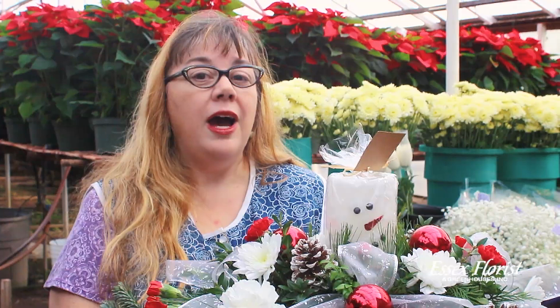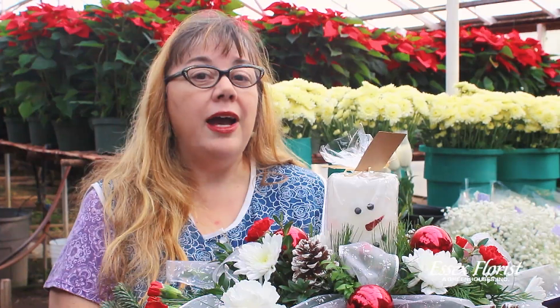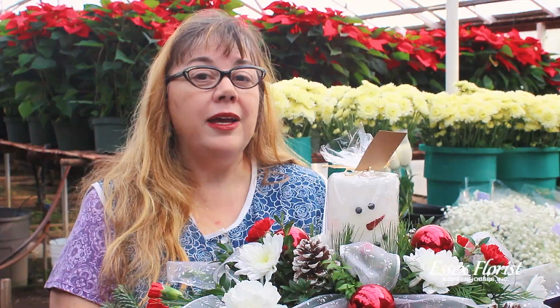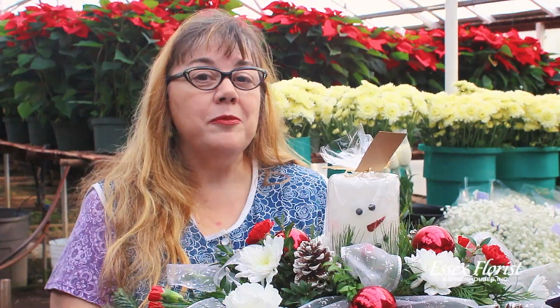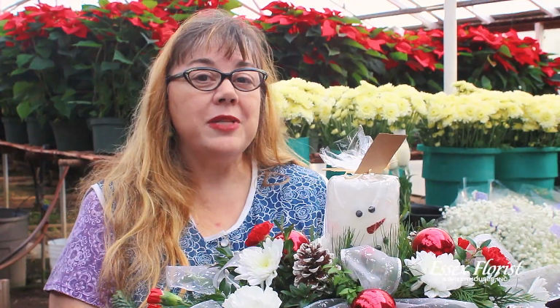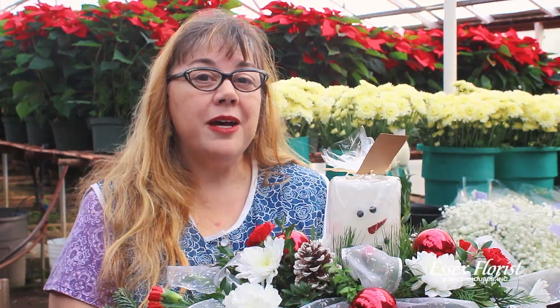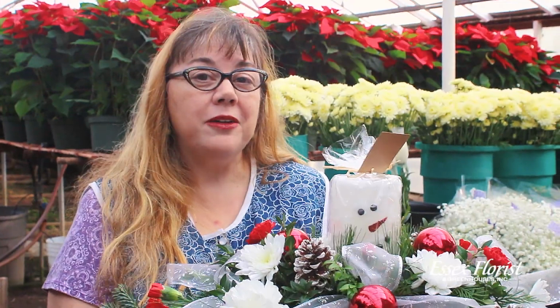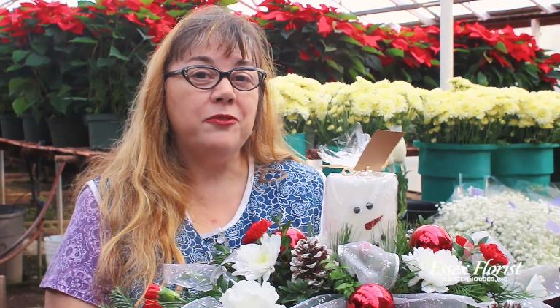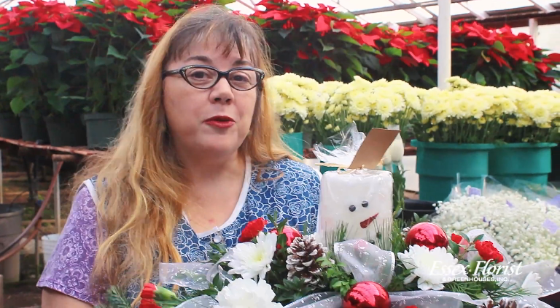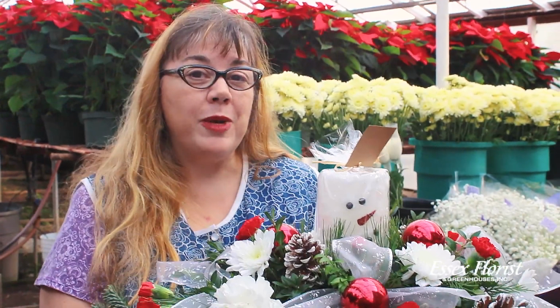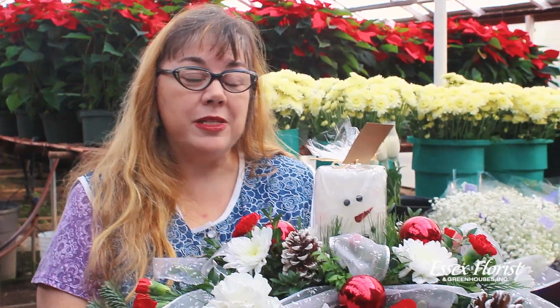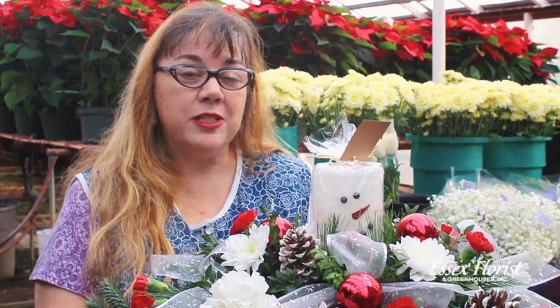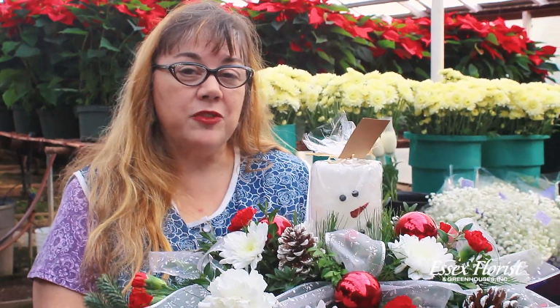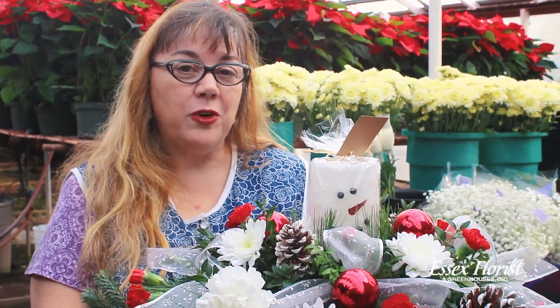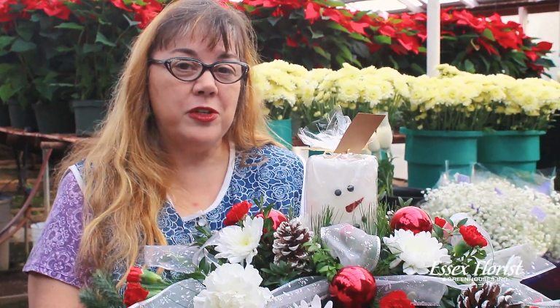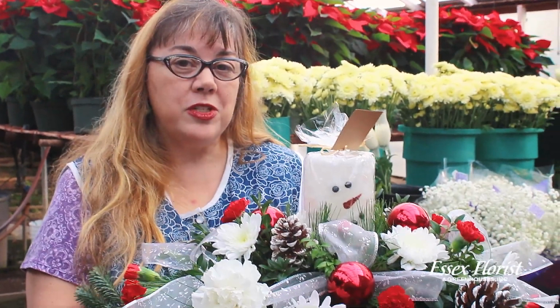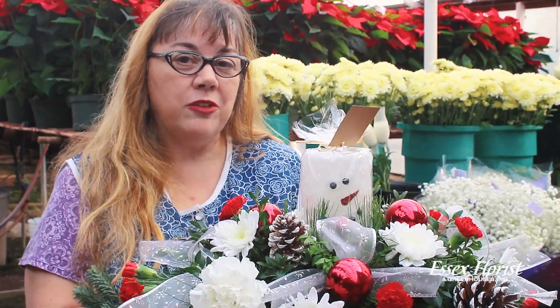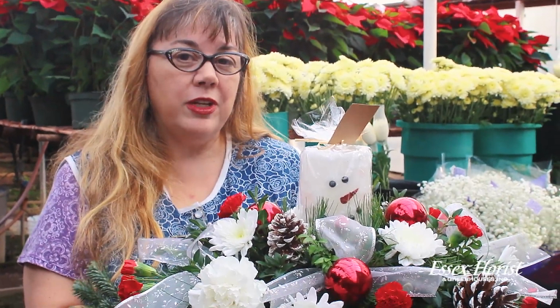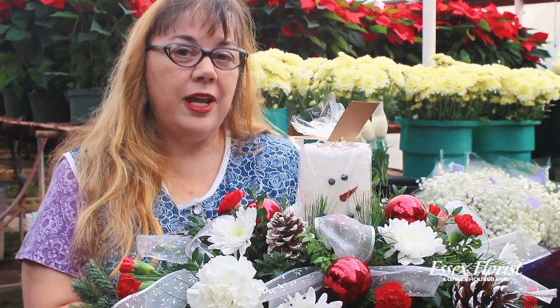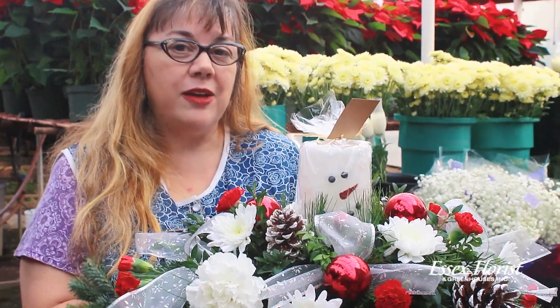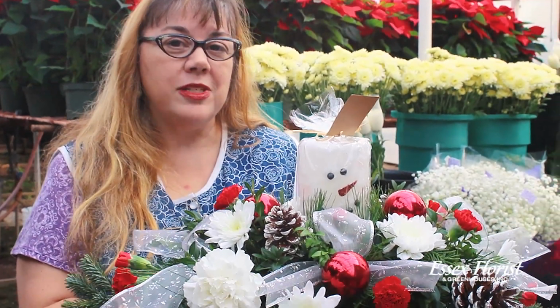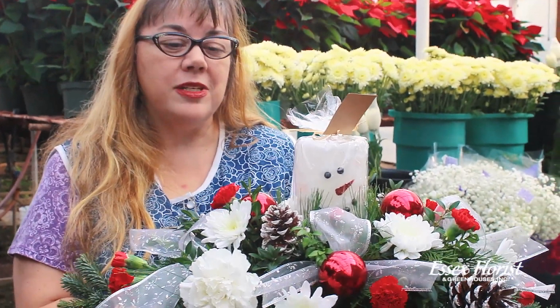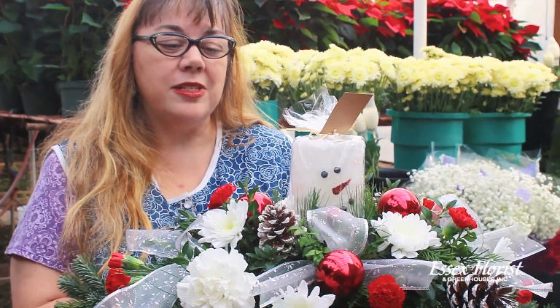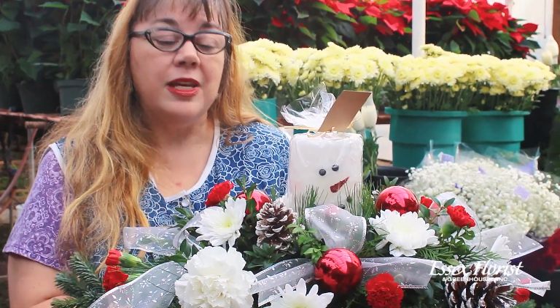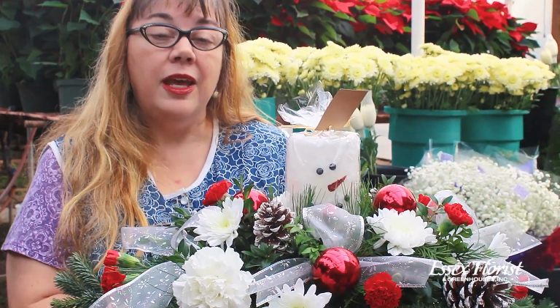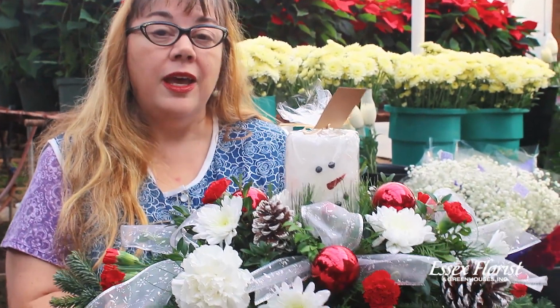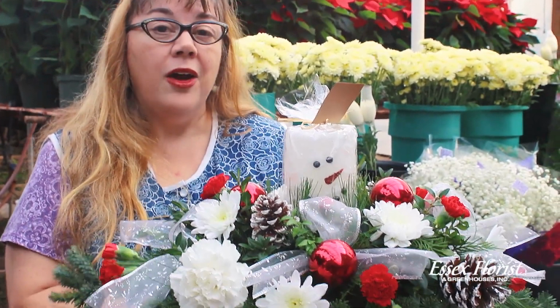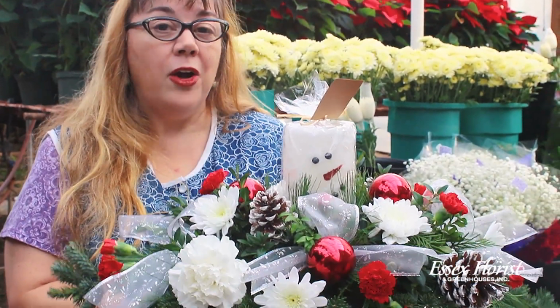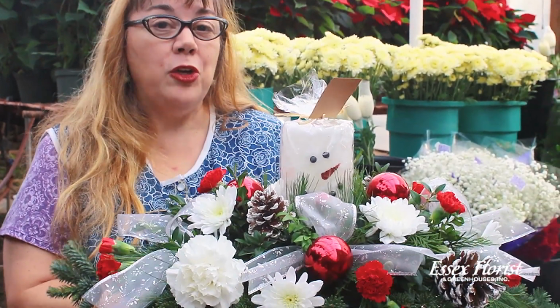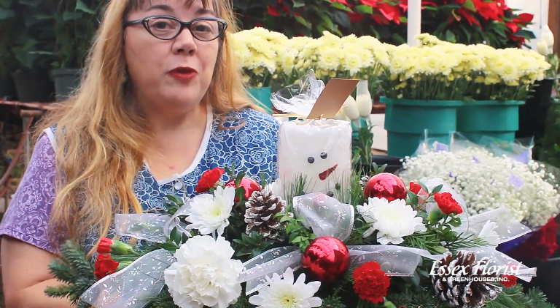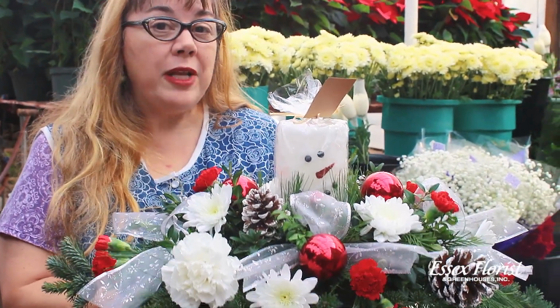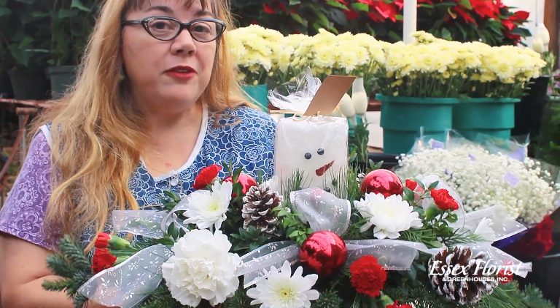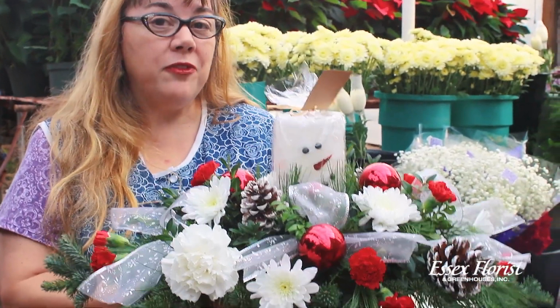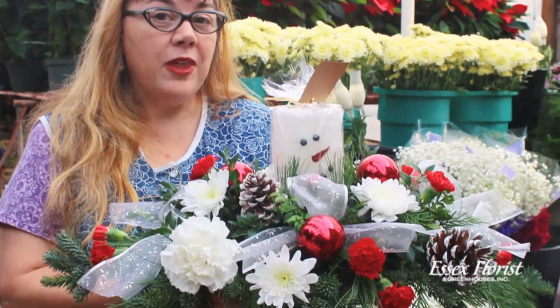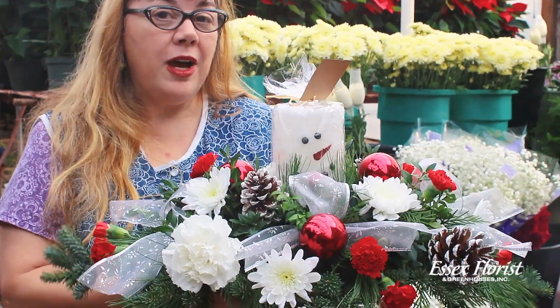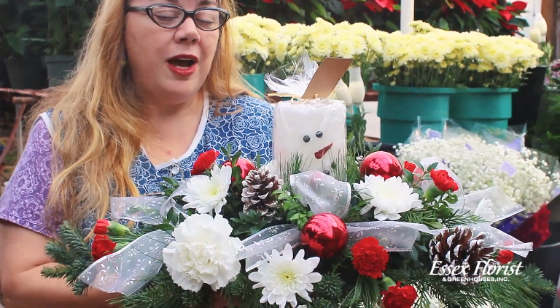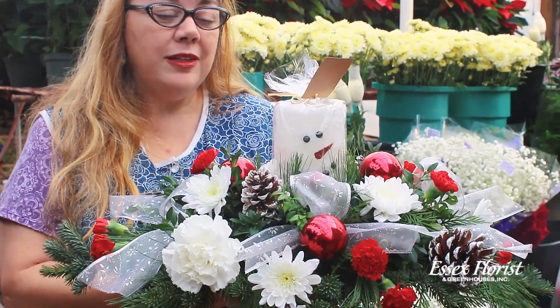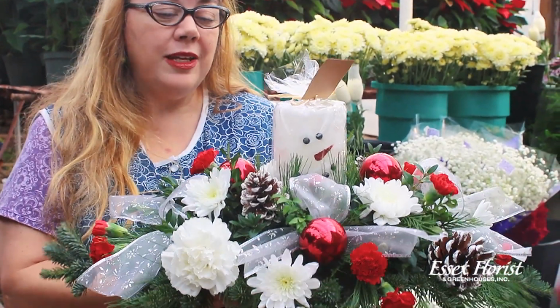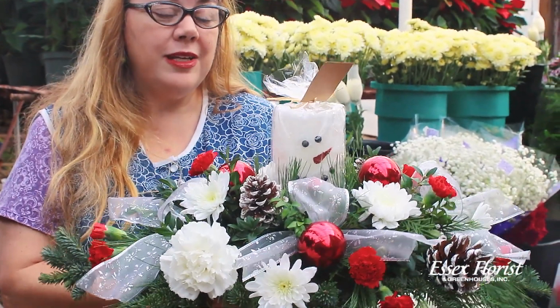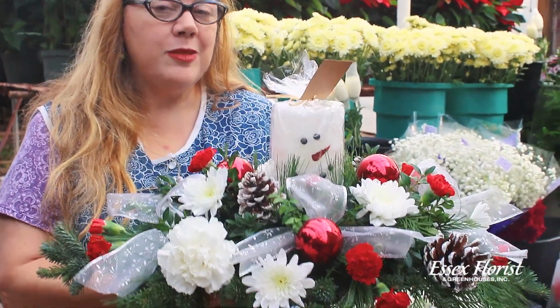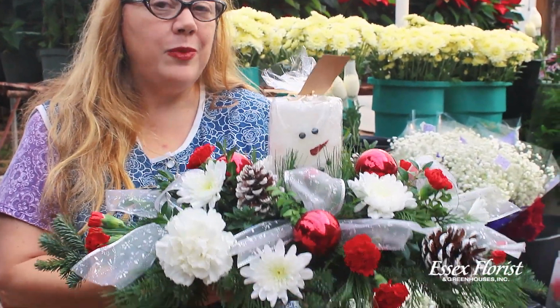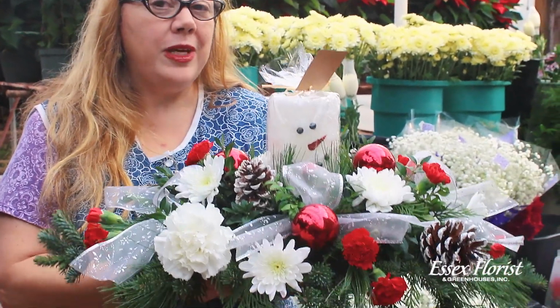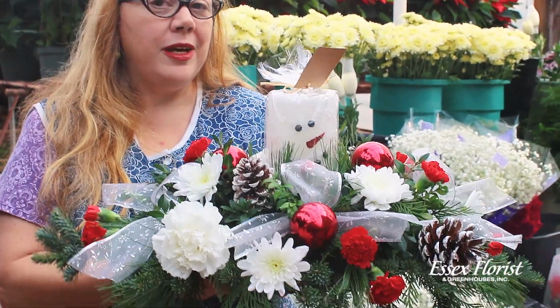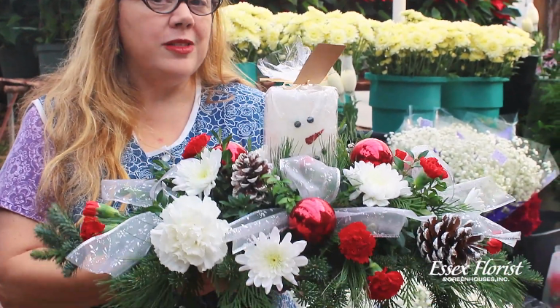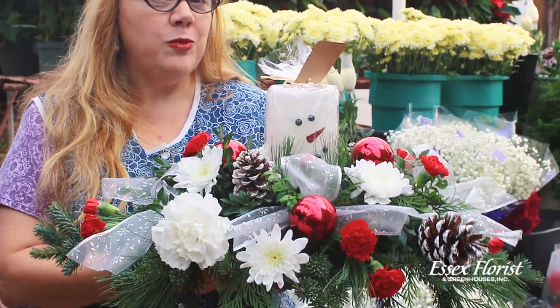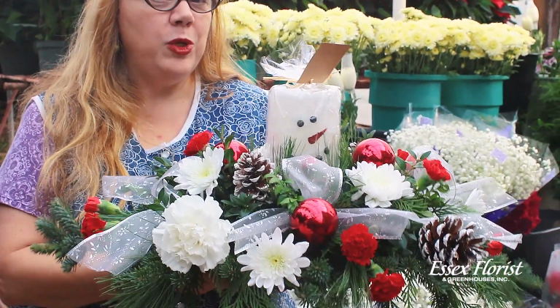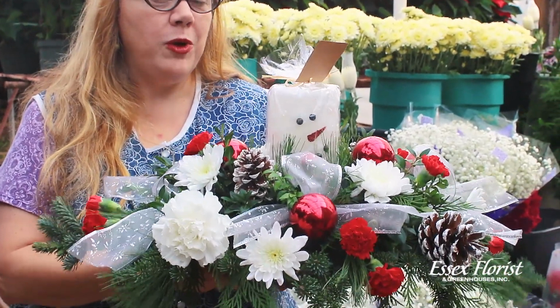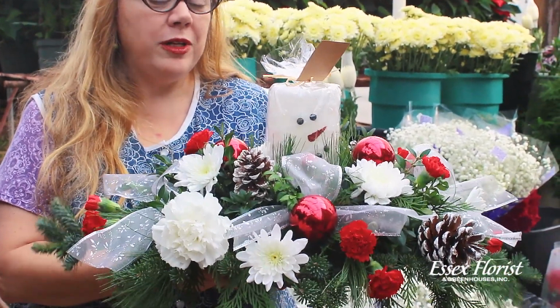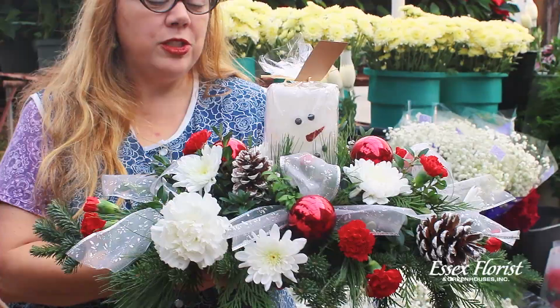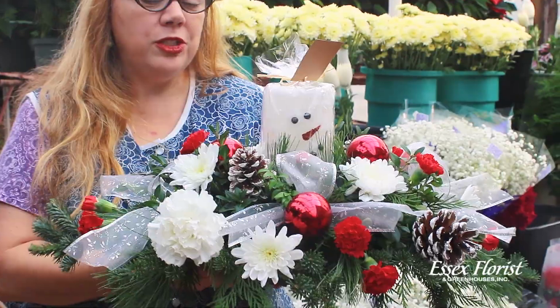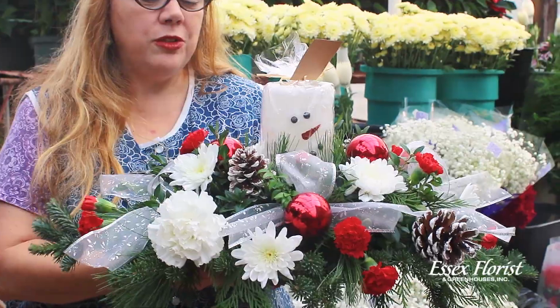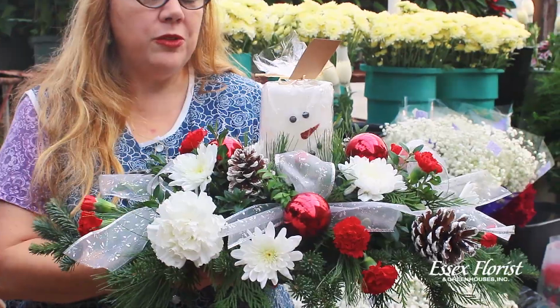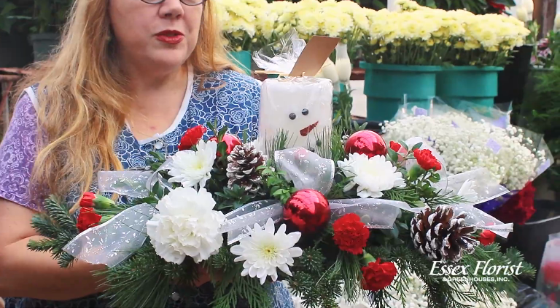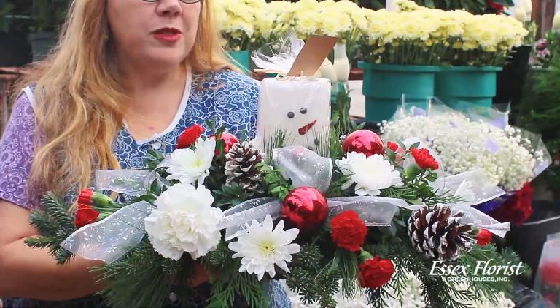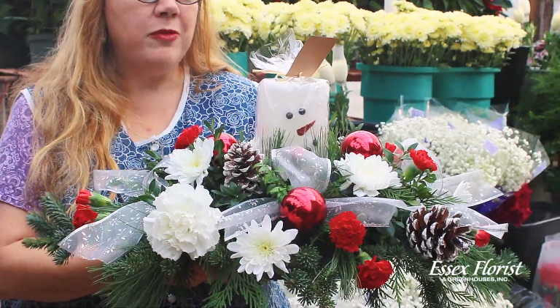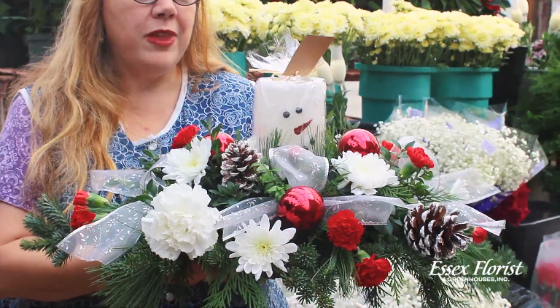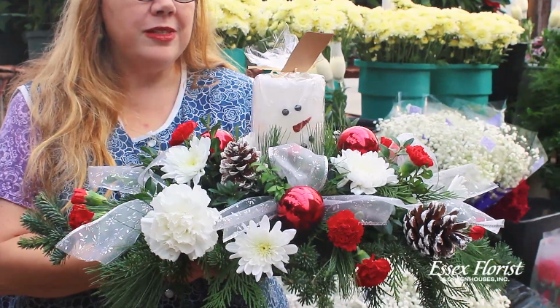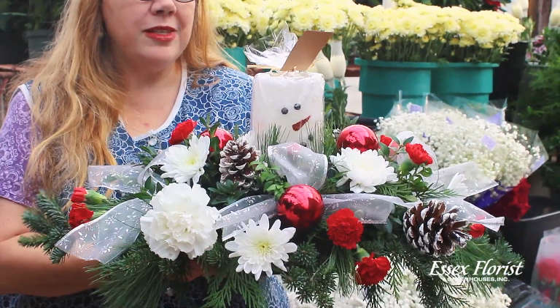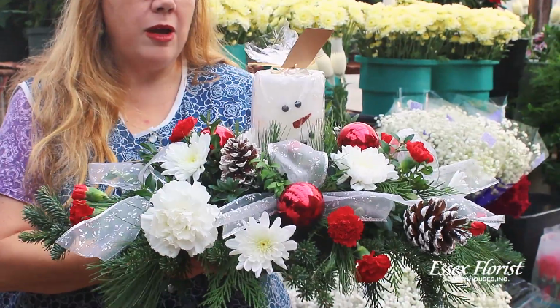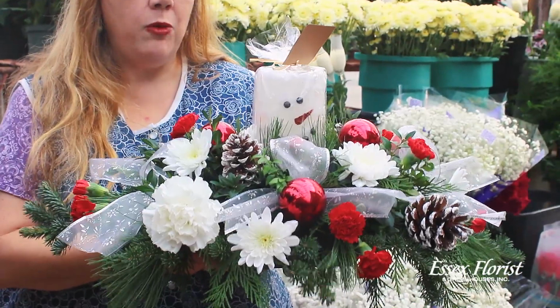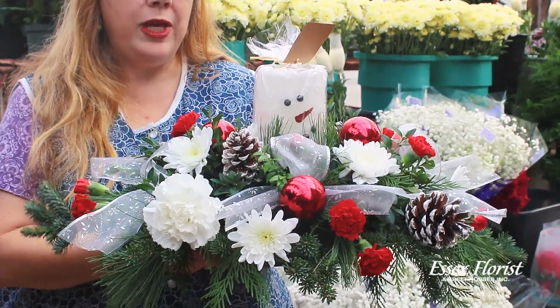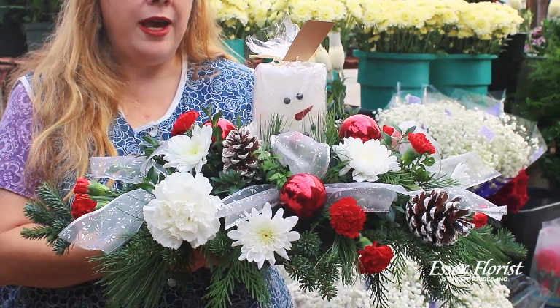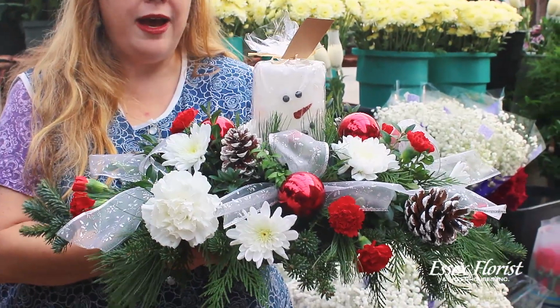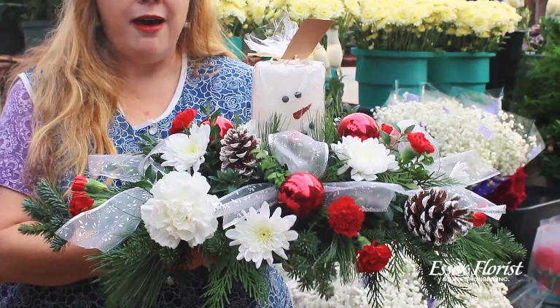Hi, I'm Donna from Essex Florist and Greenhouses. Are you ready for the holidays? Because we want to show you some things that we have.